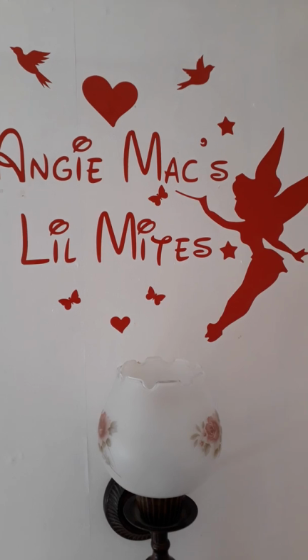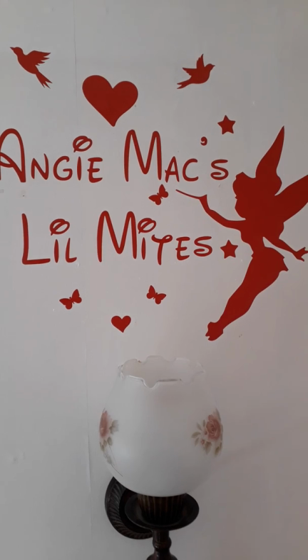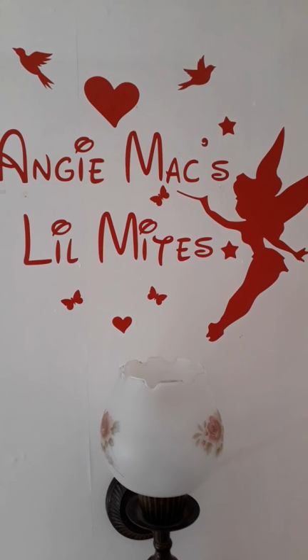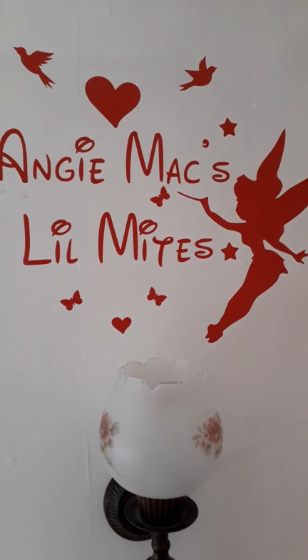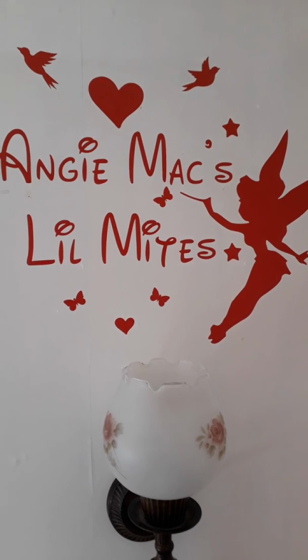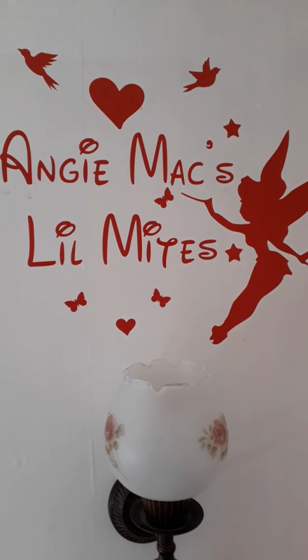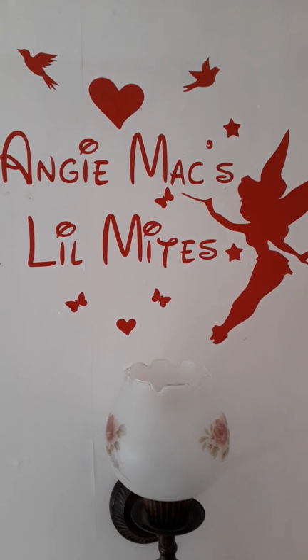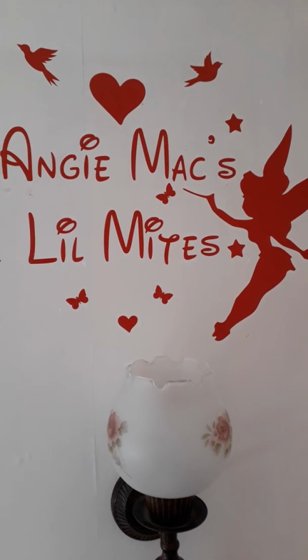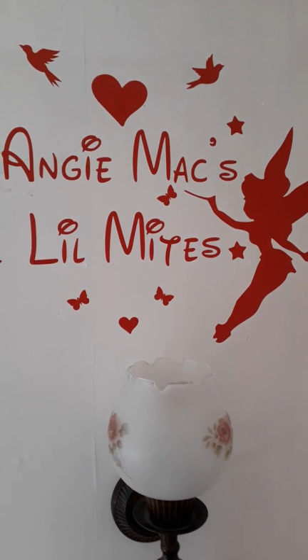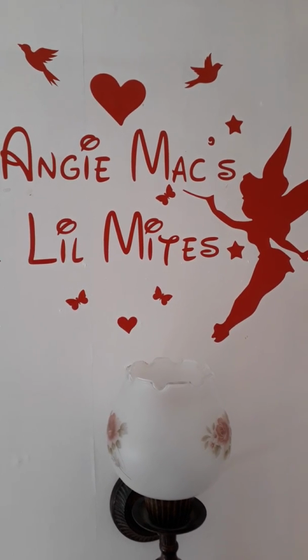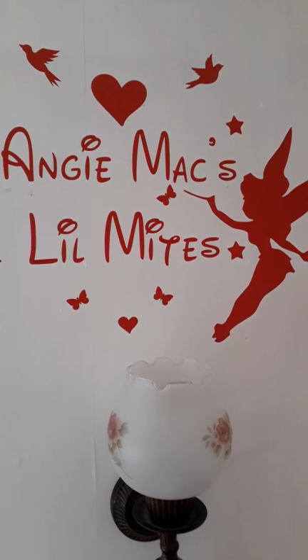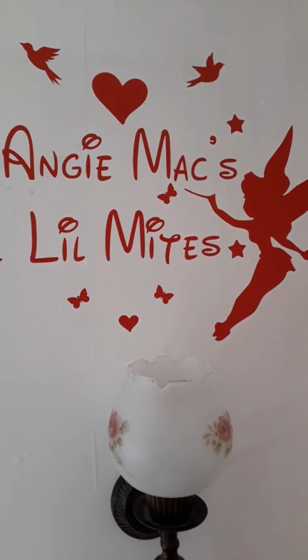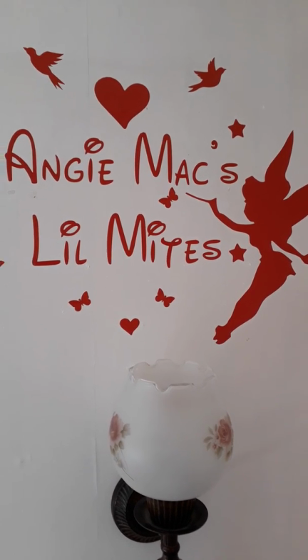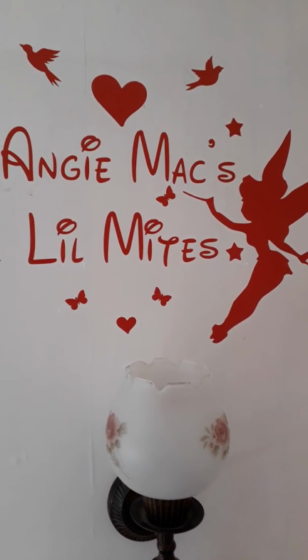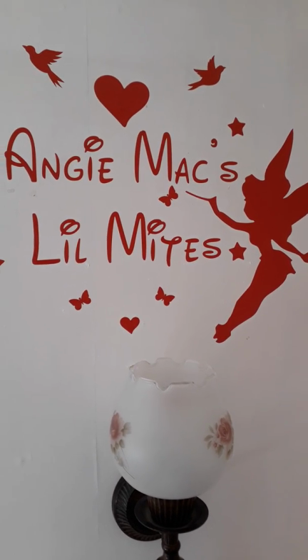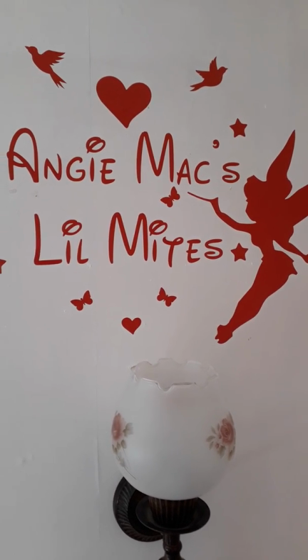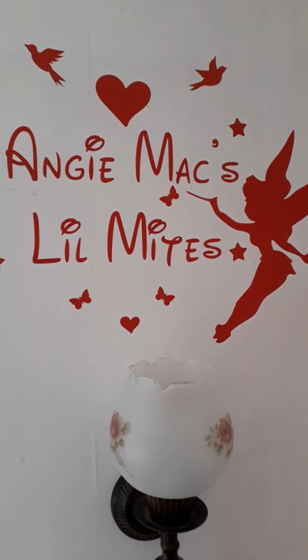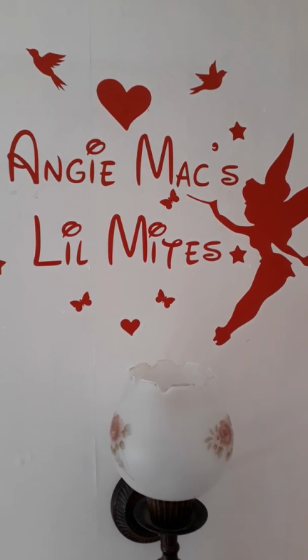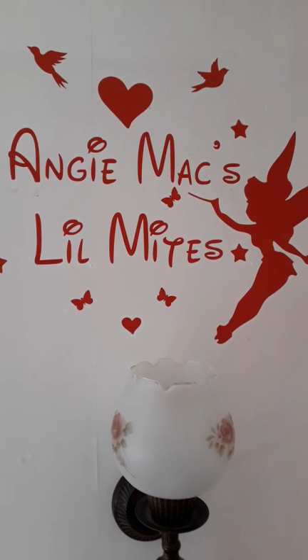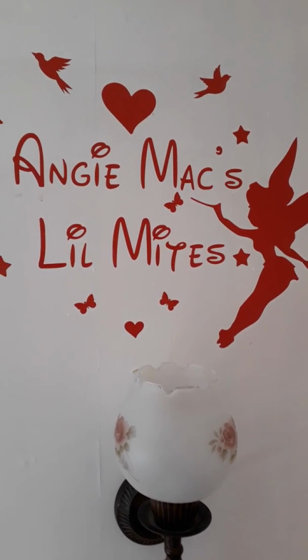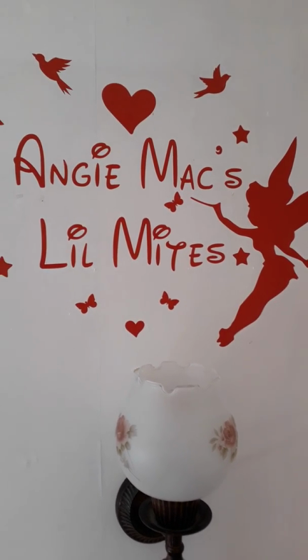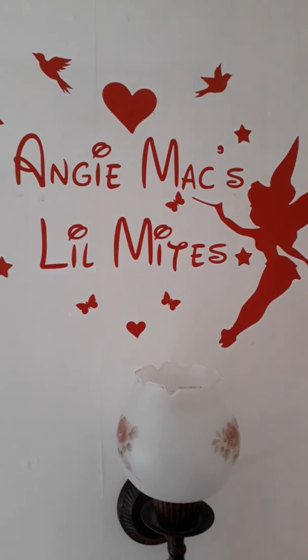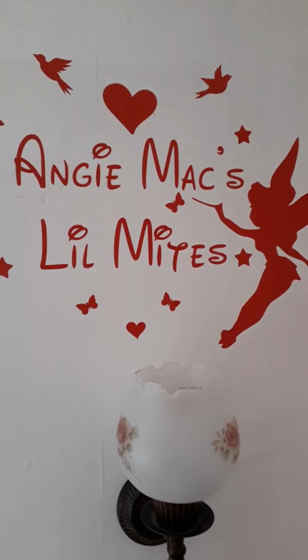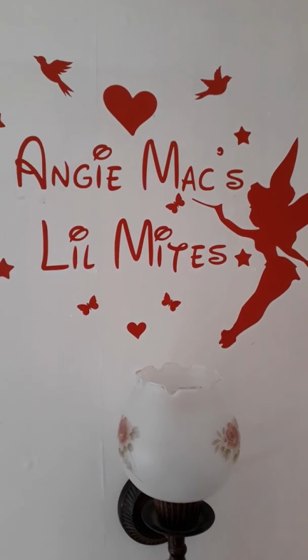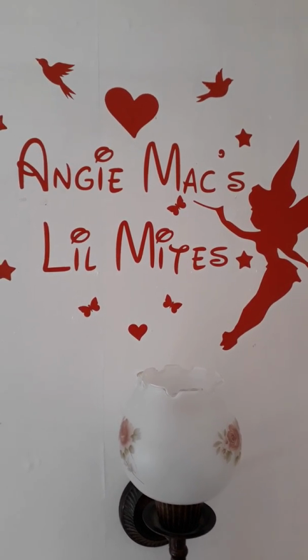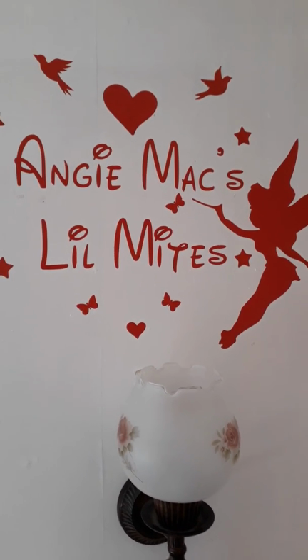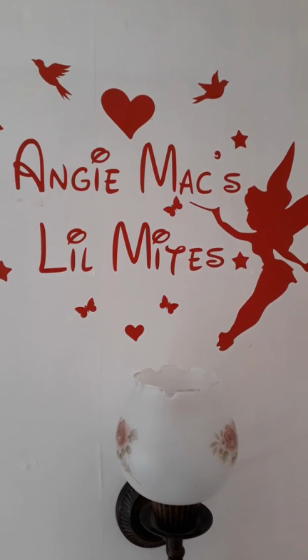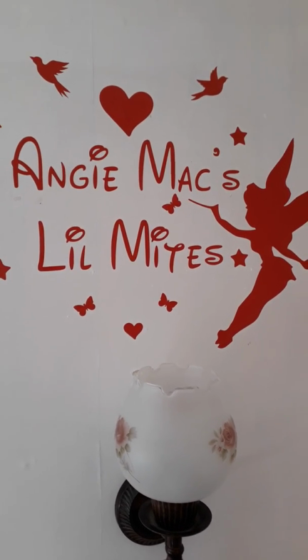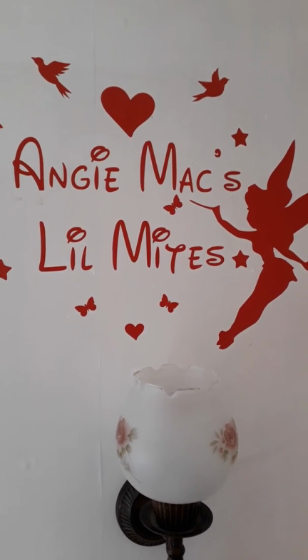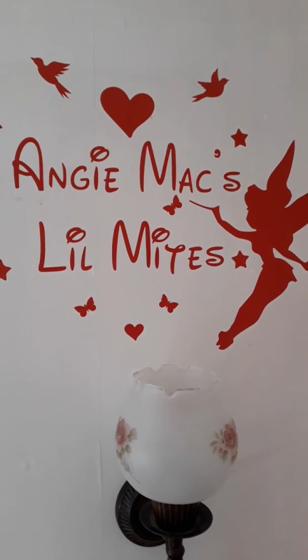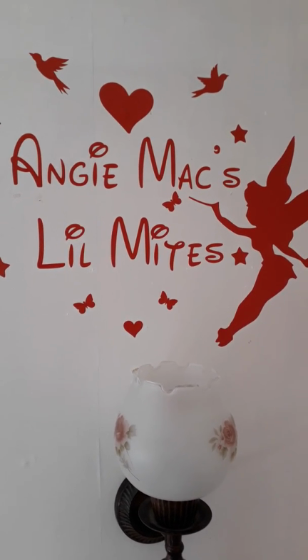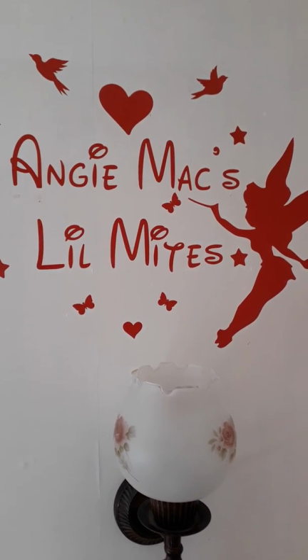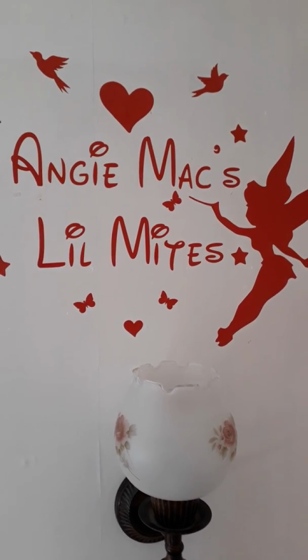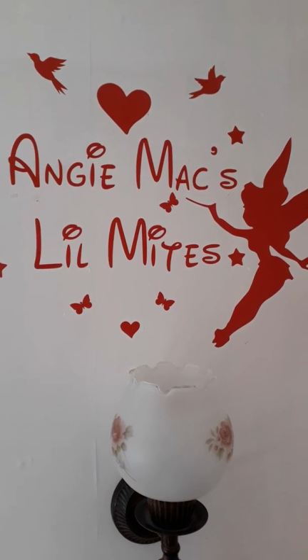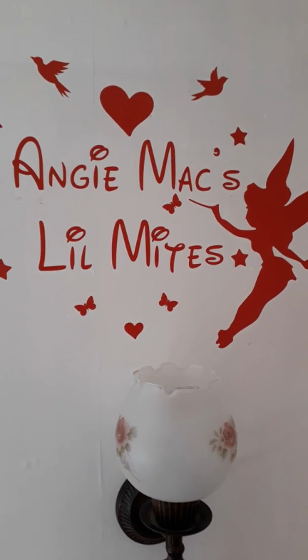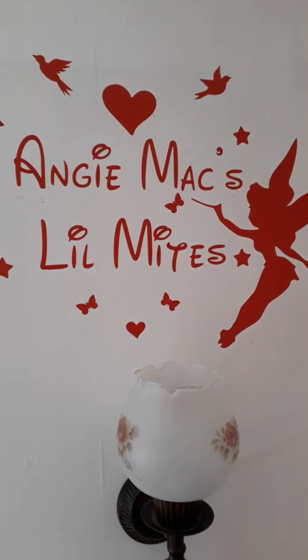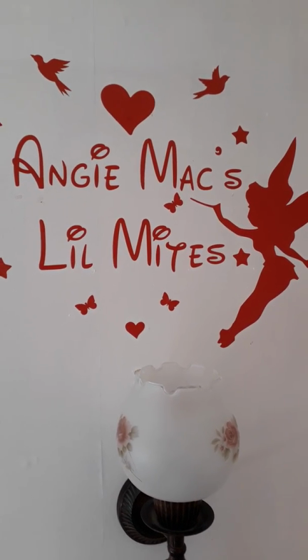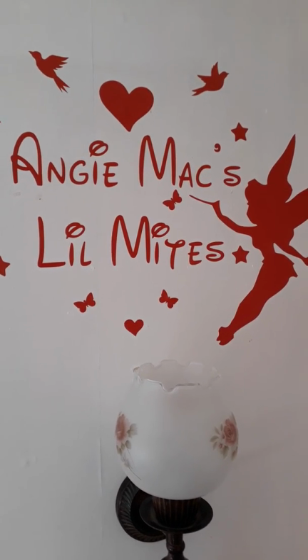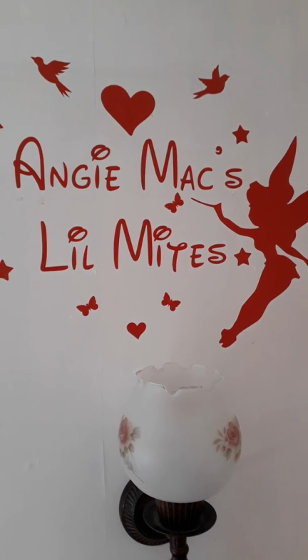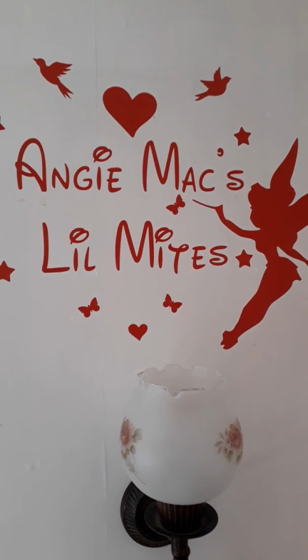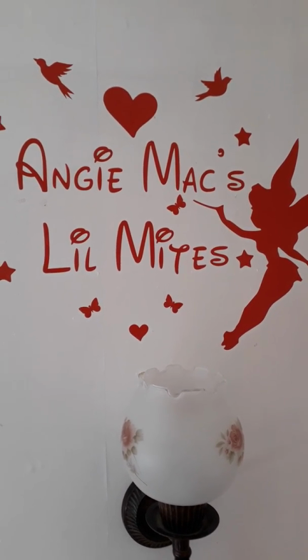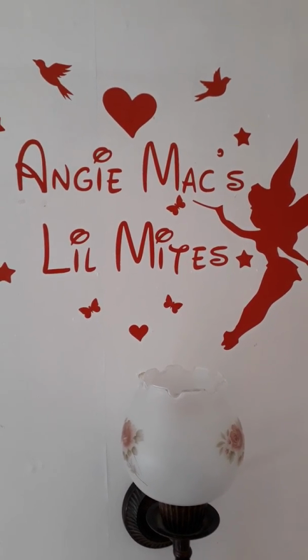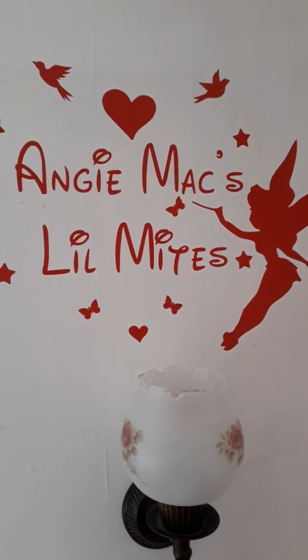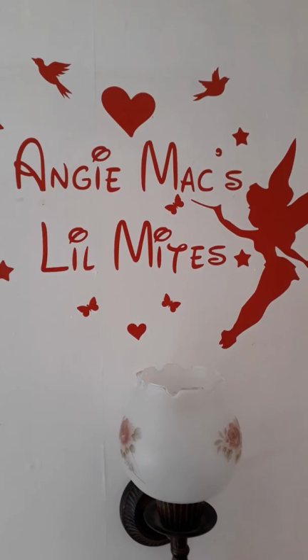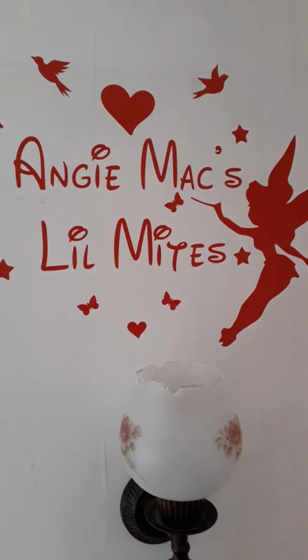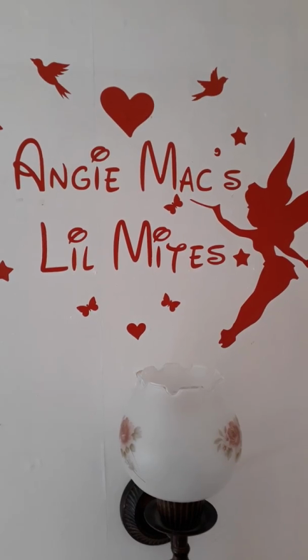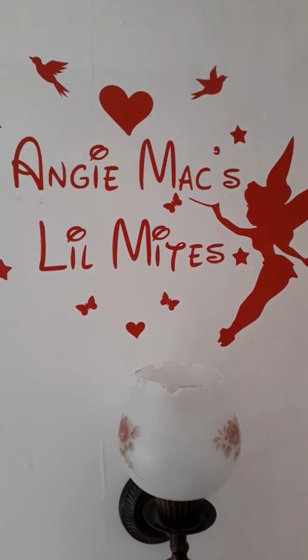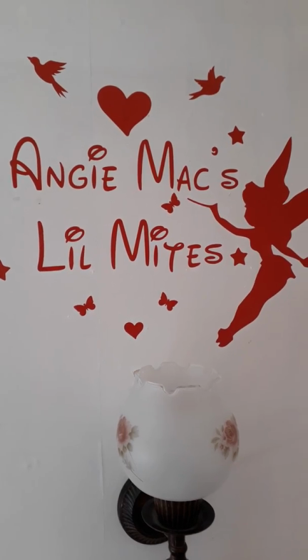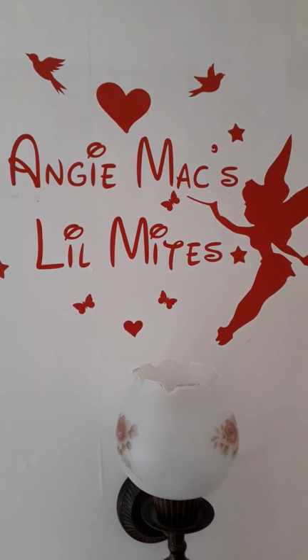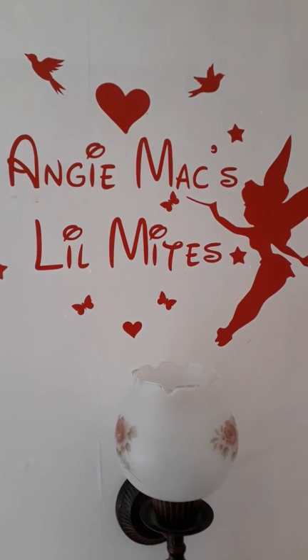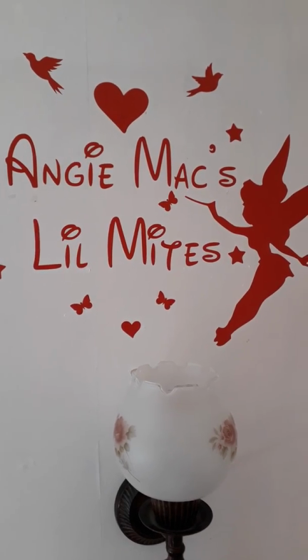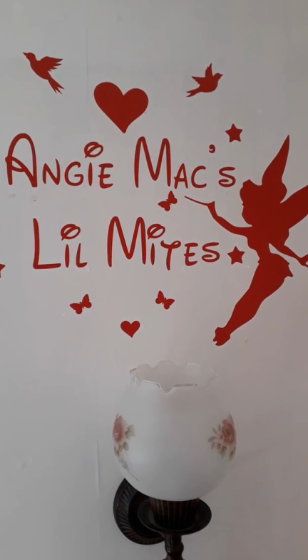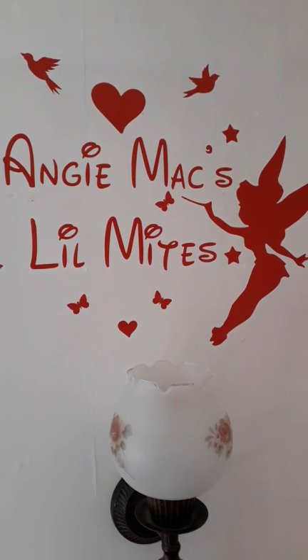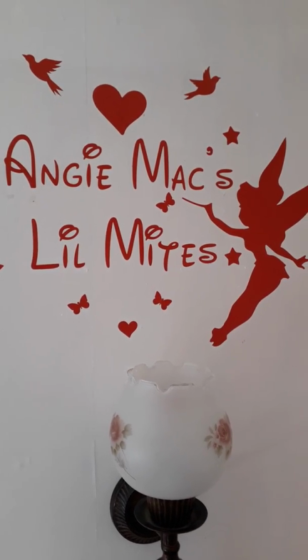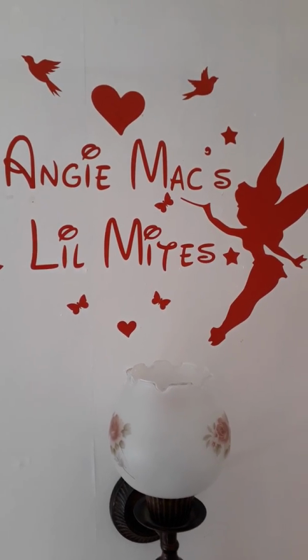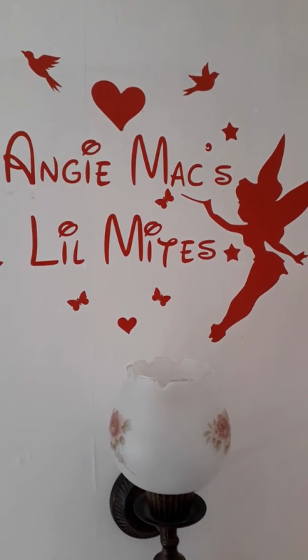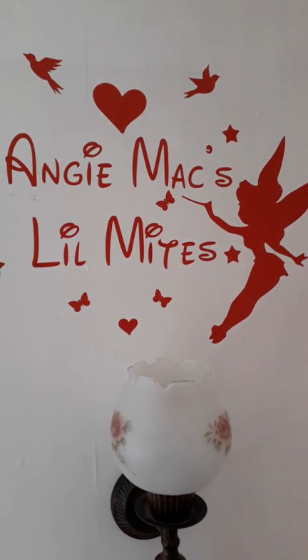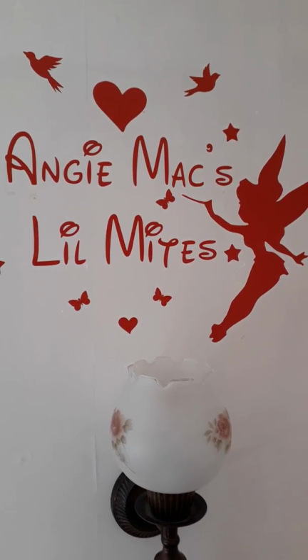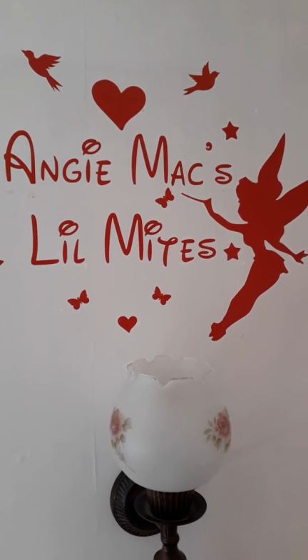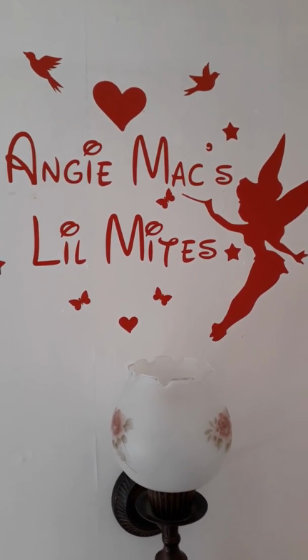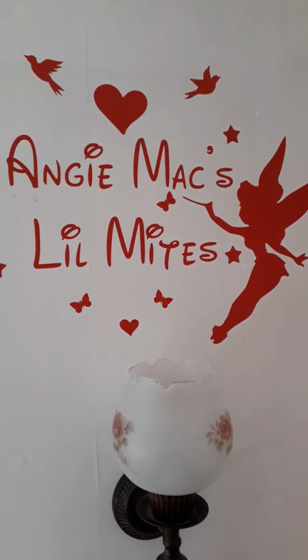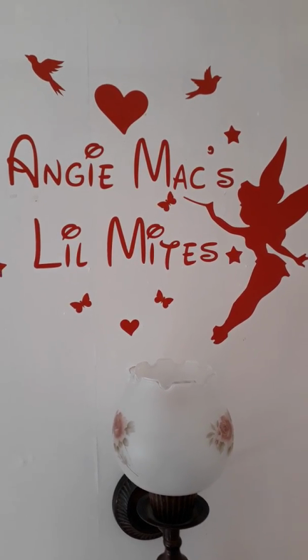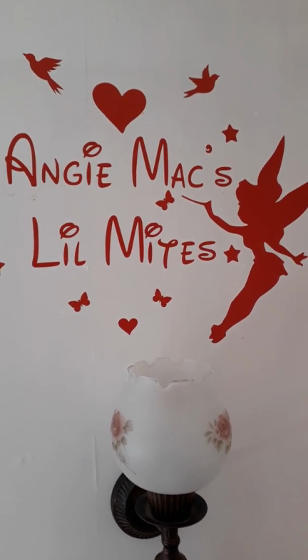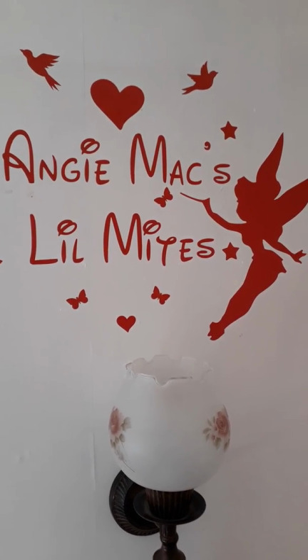Hi, welcome to Angie Mack's Little Mites and welcome to the nursery. I just want to do a video on weighing and the materials.